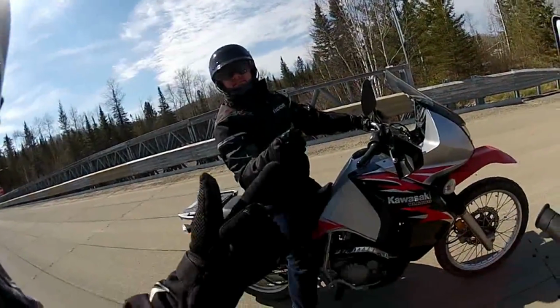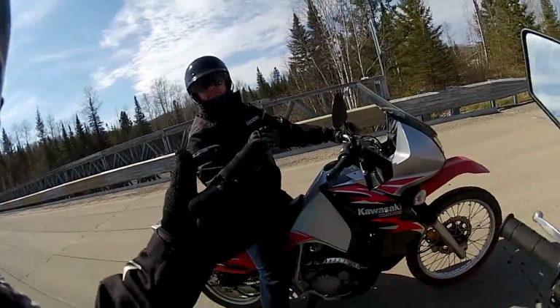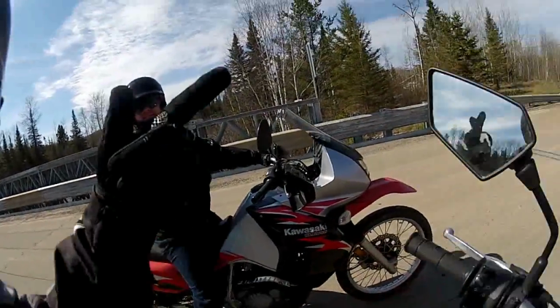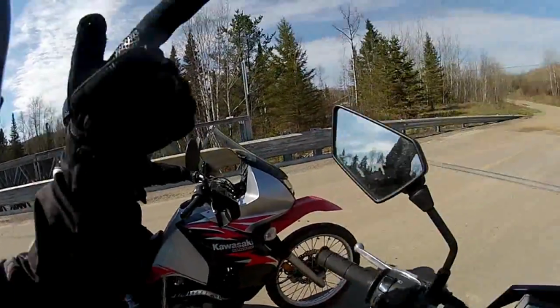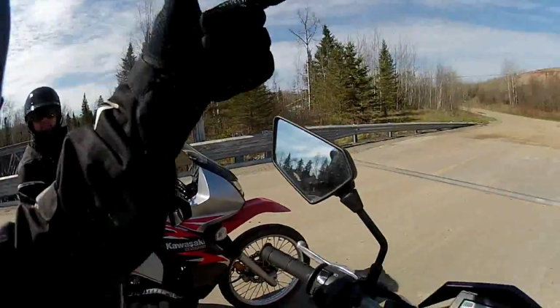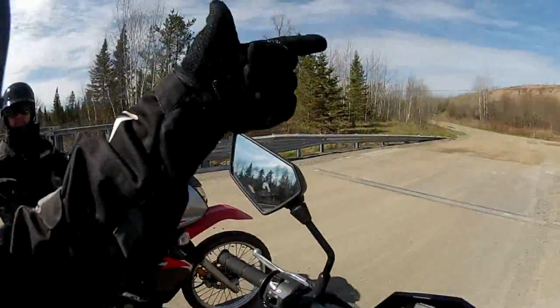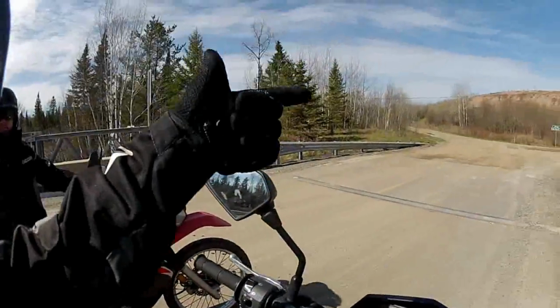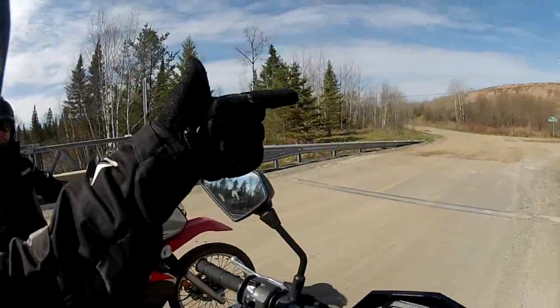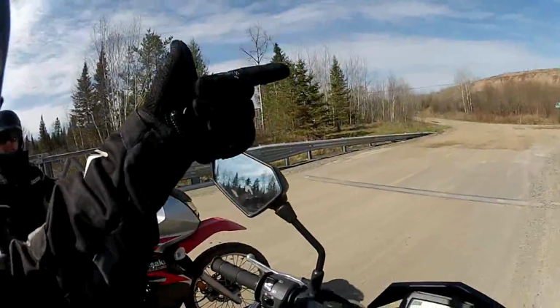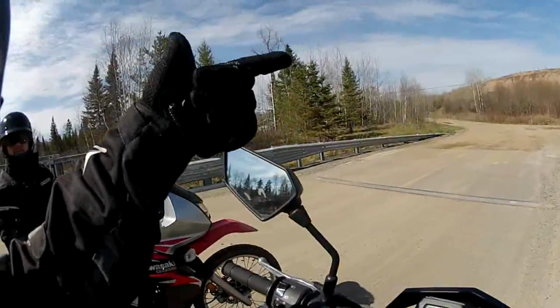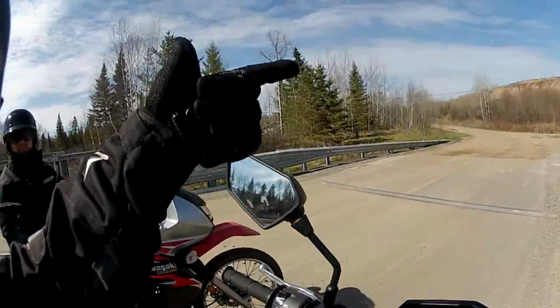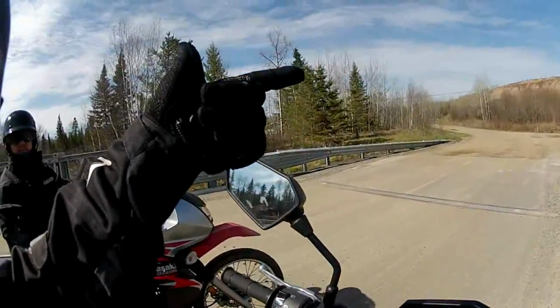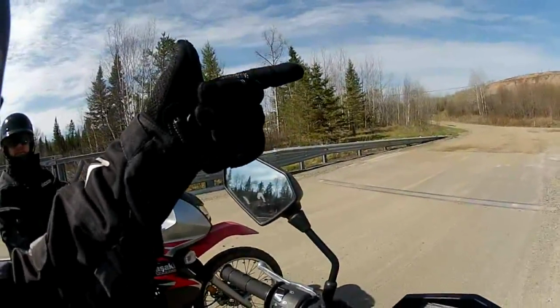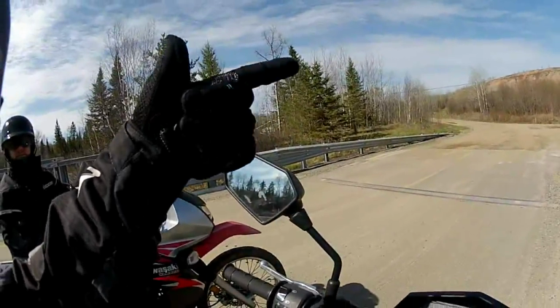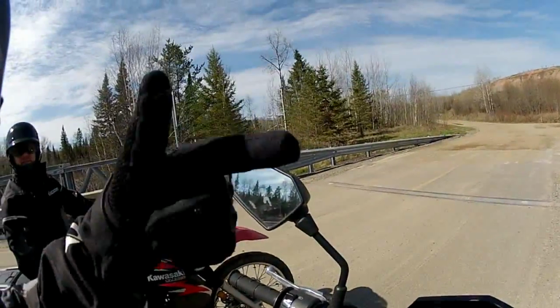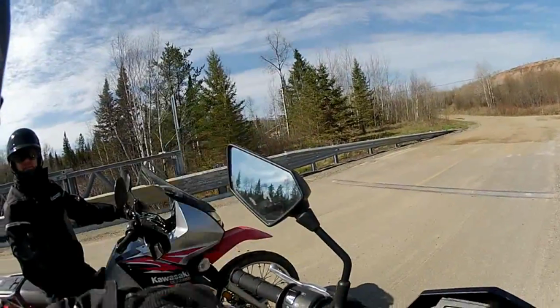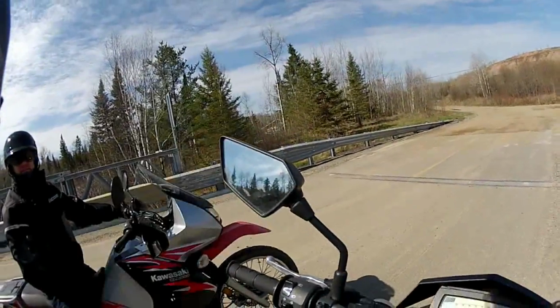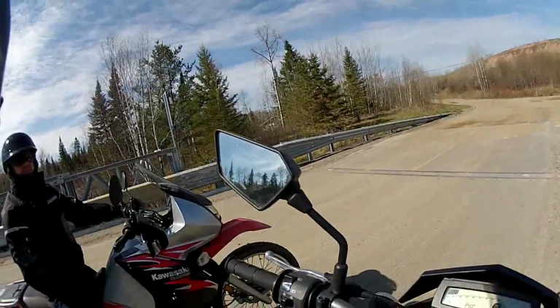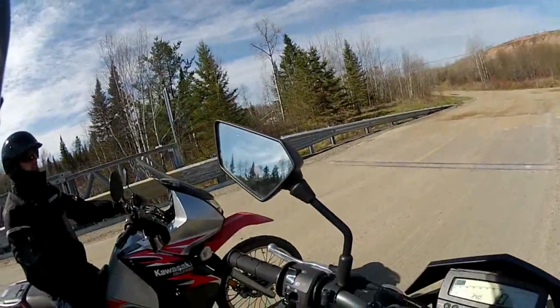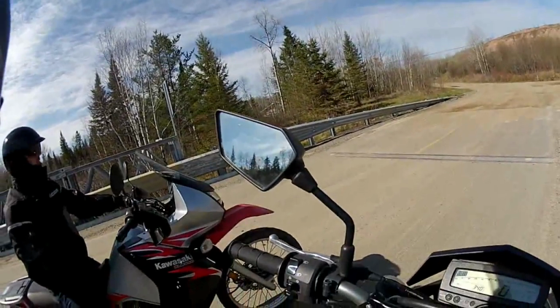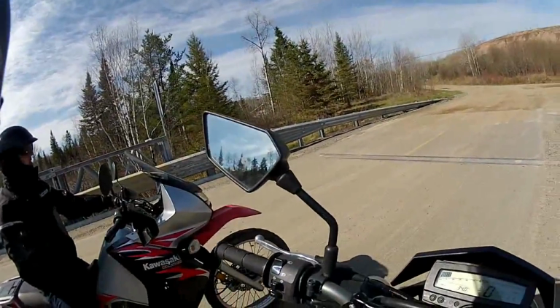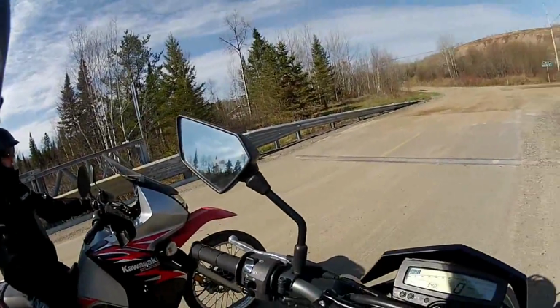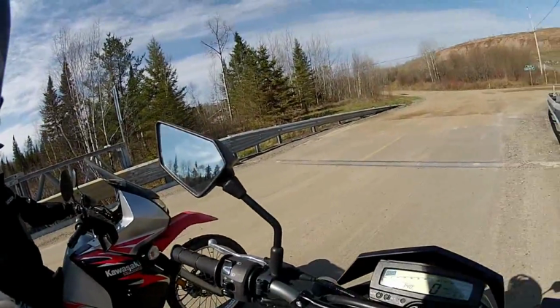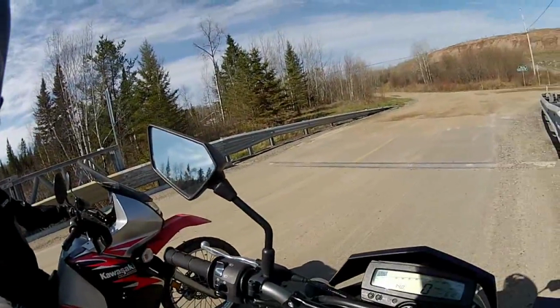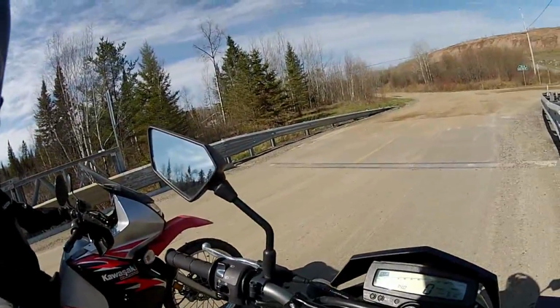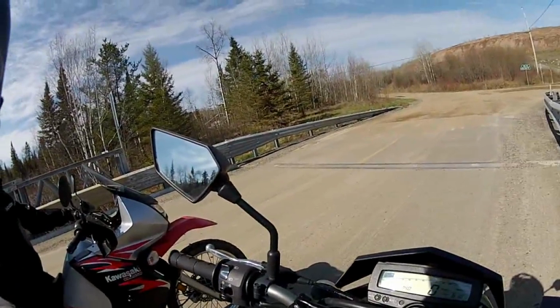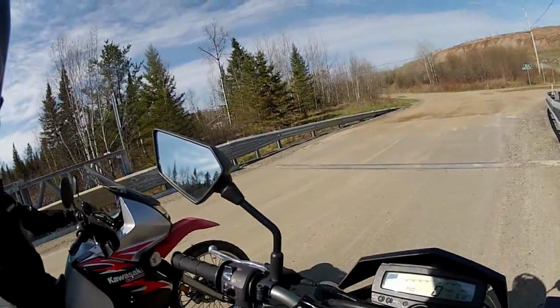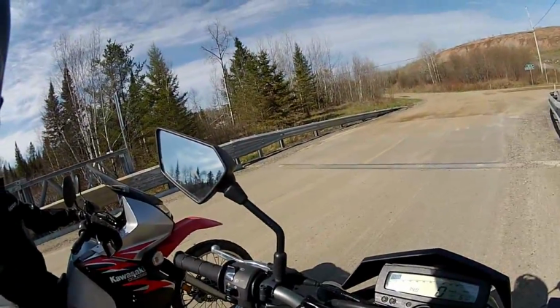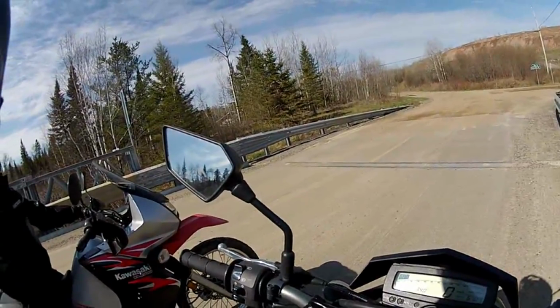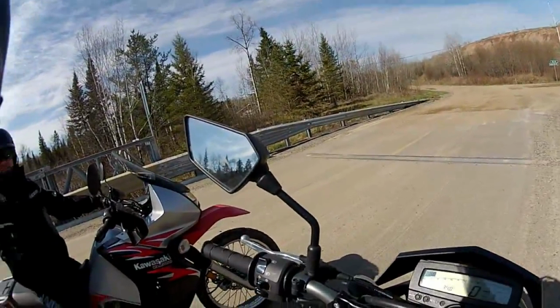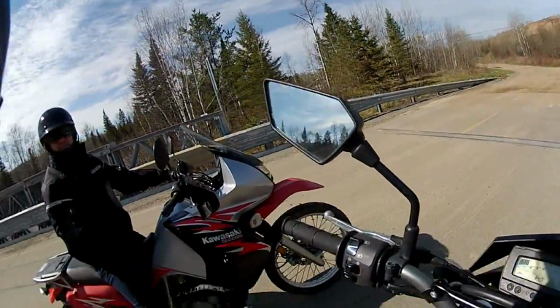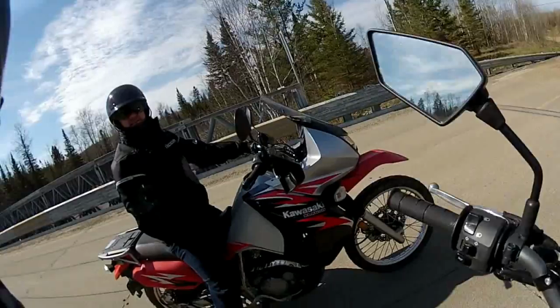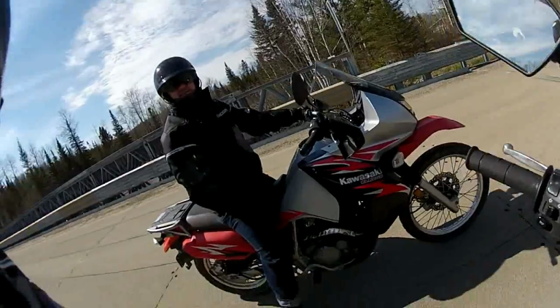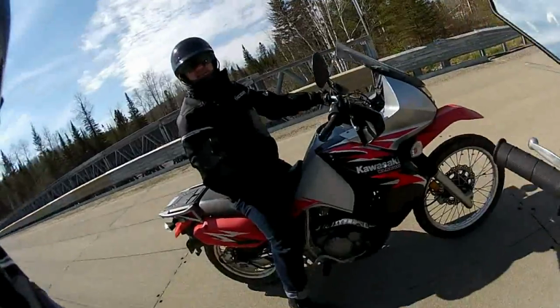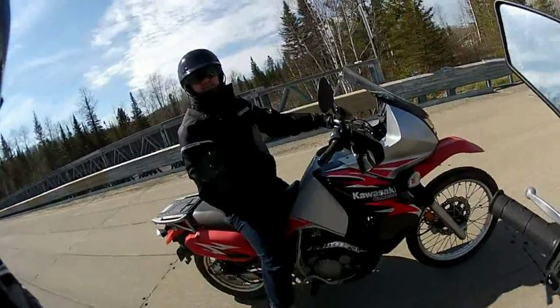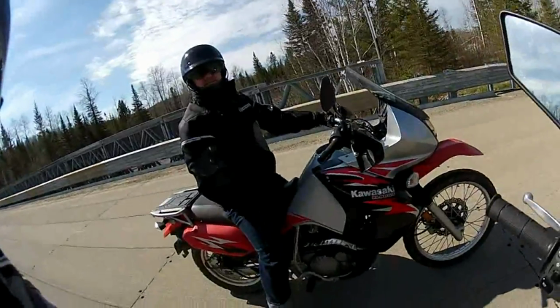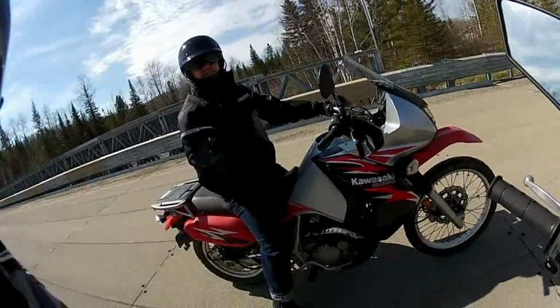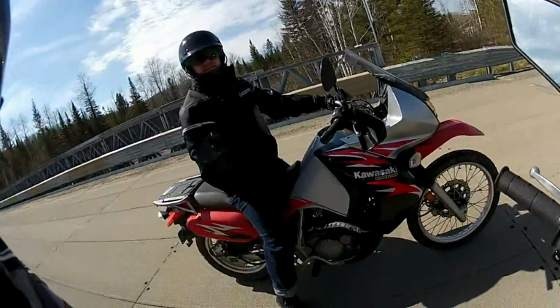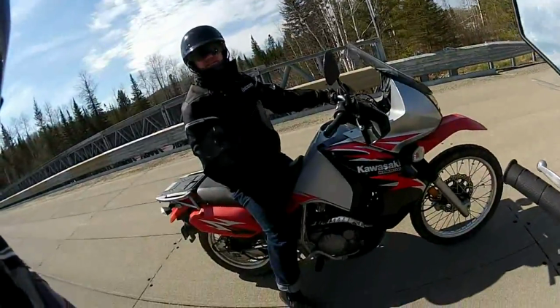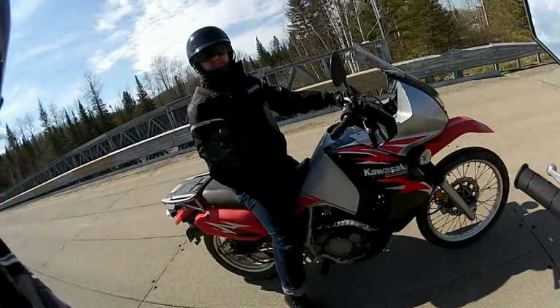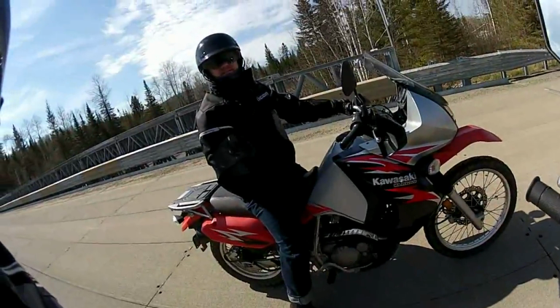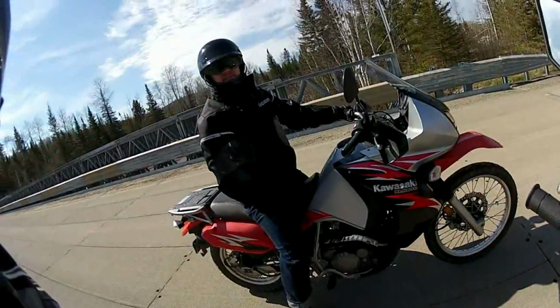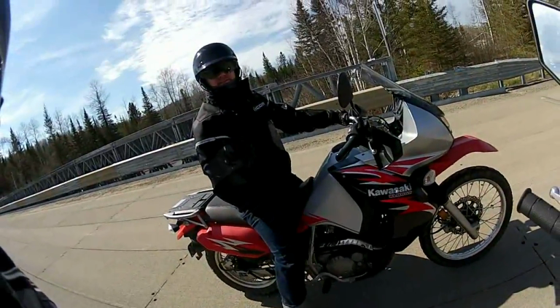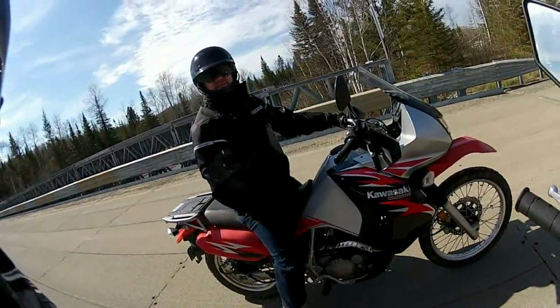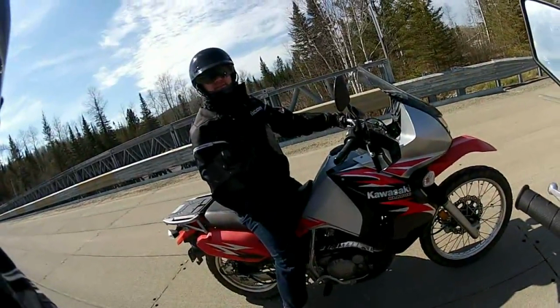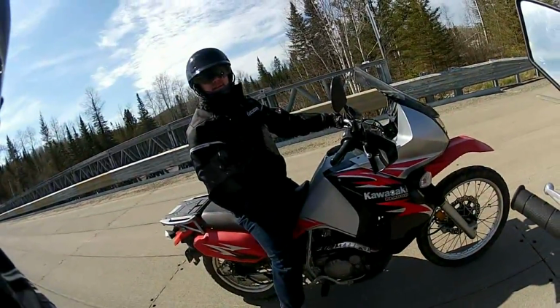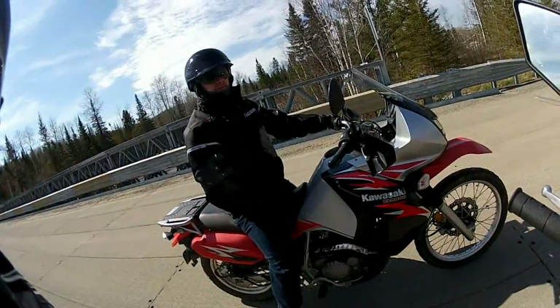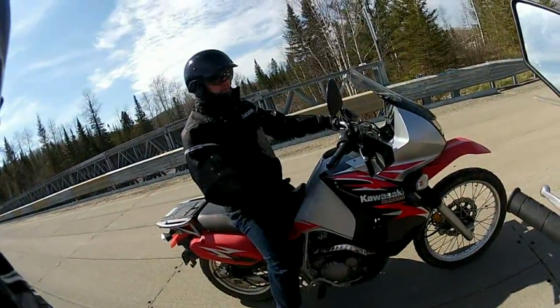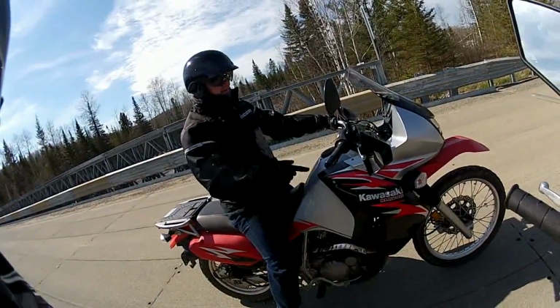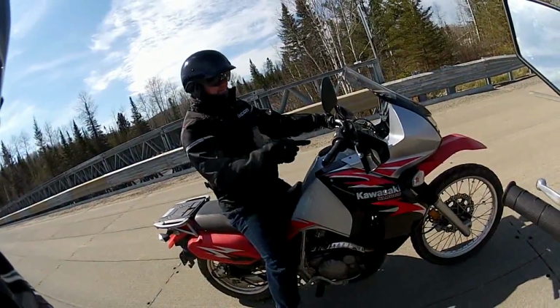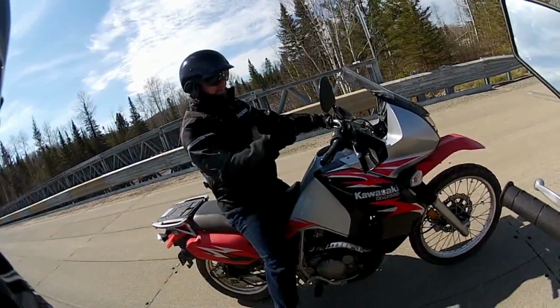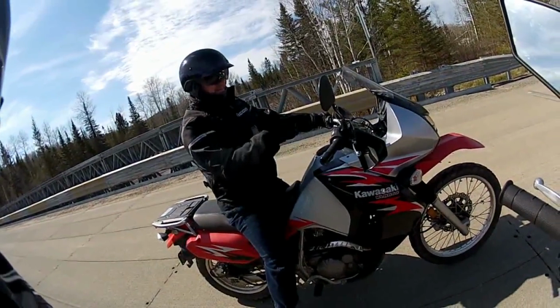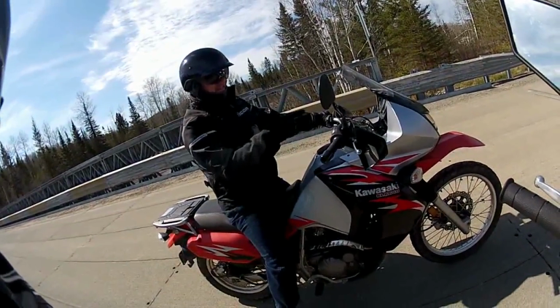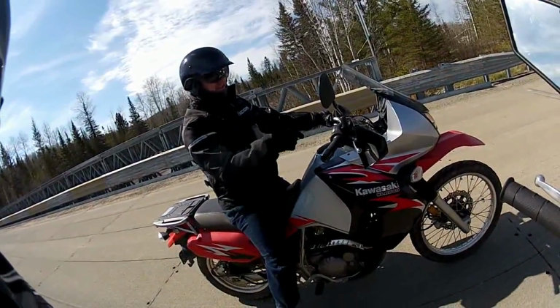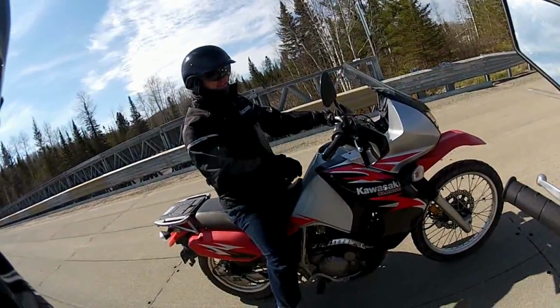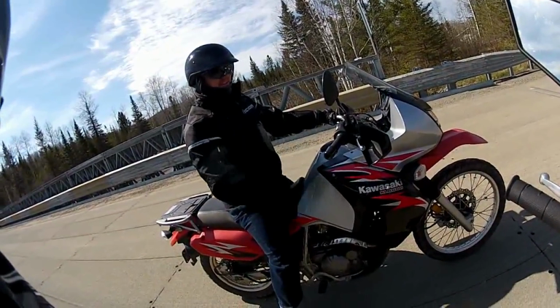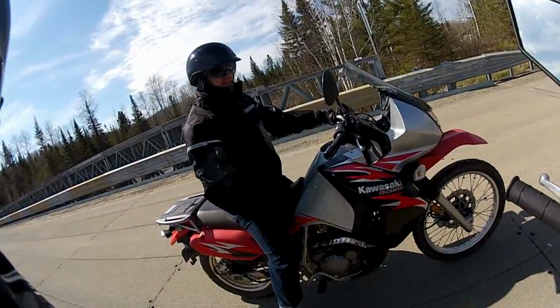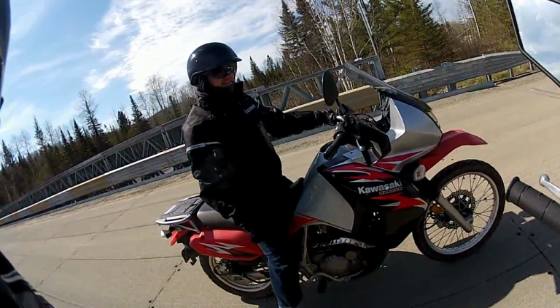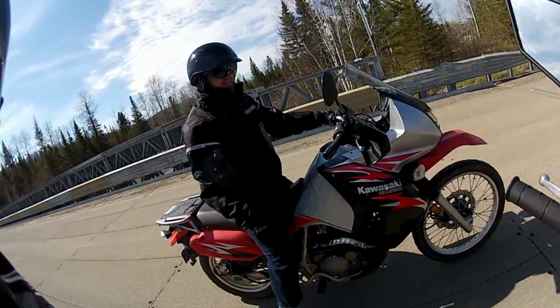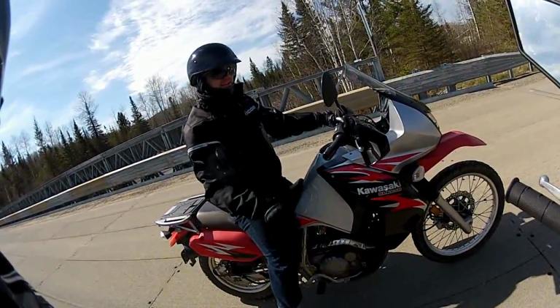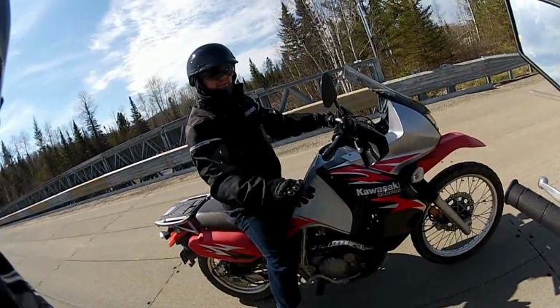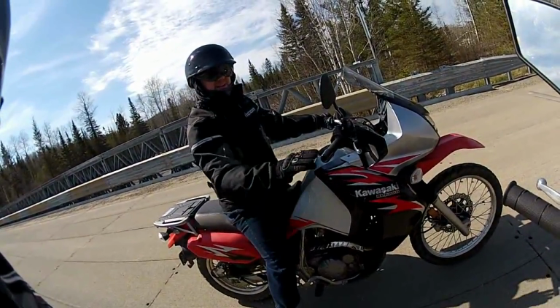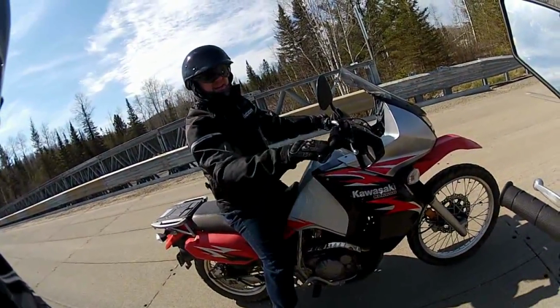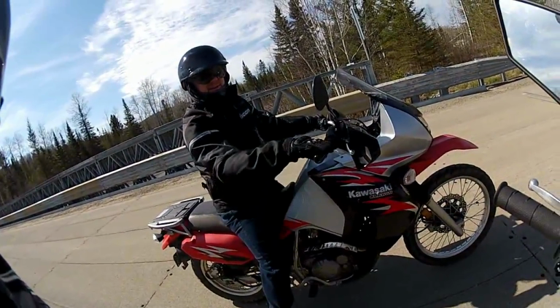So now it changes to gravel - the fun begins.